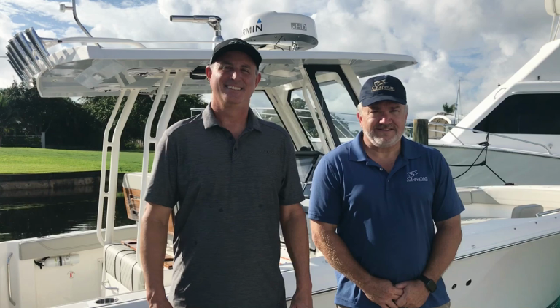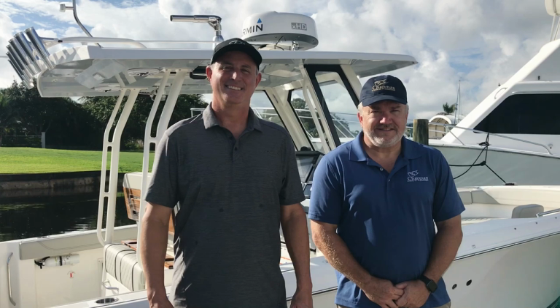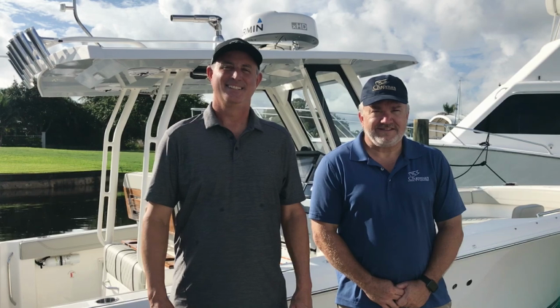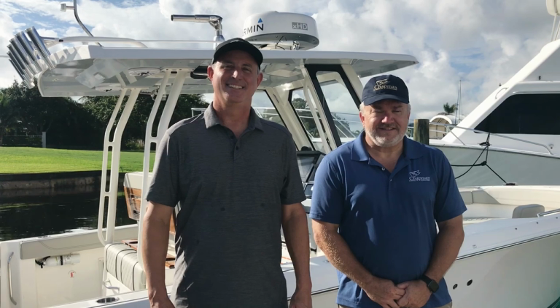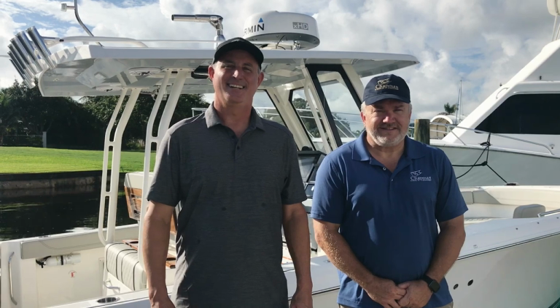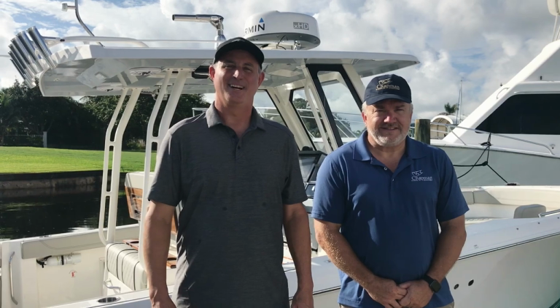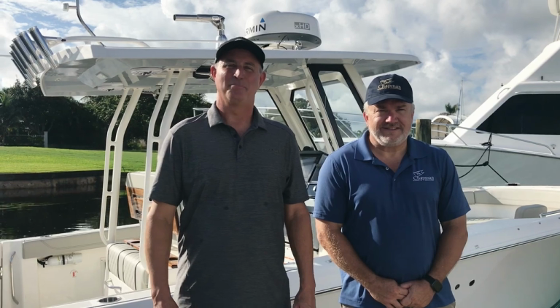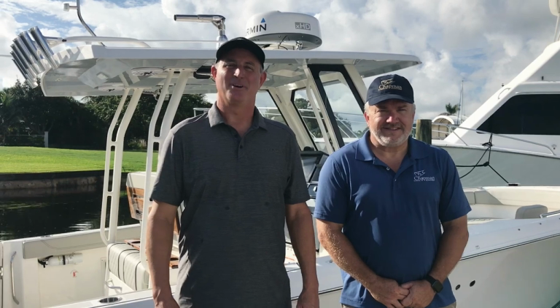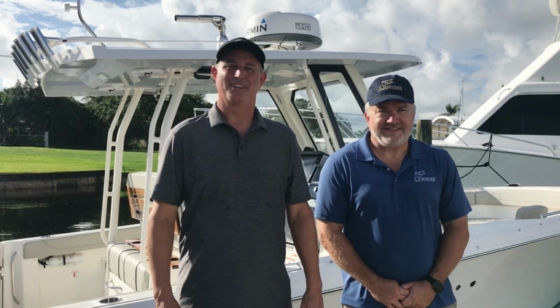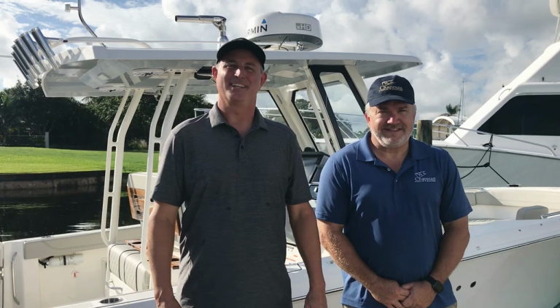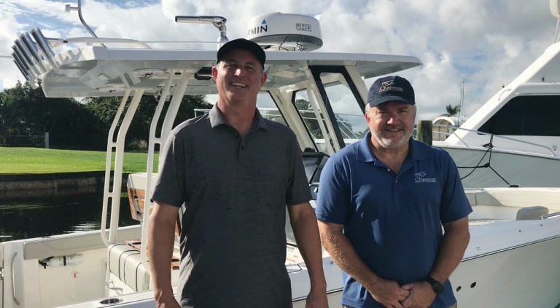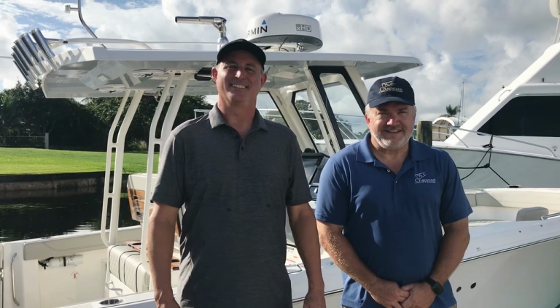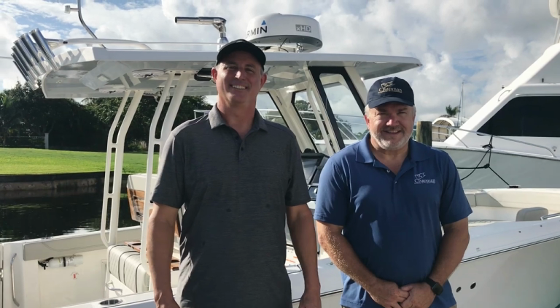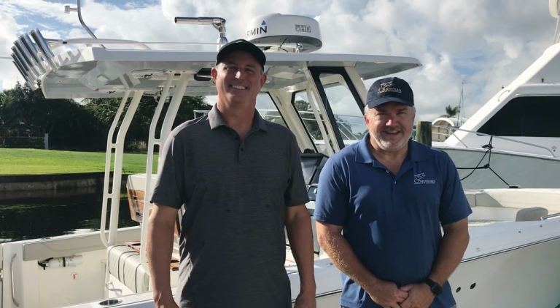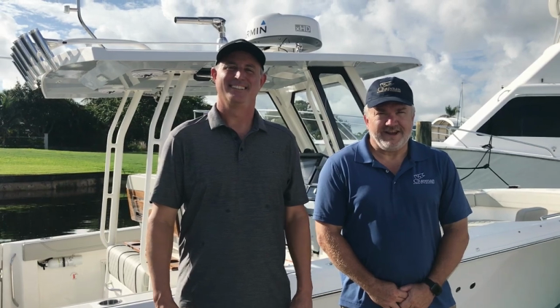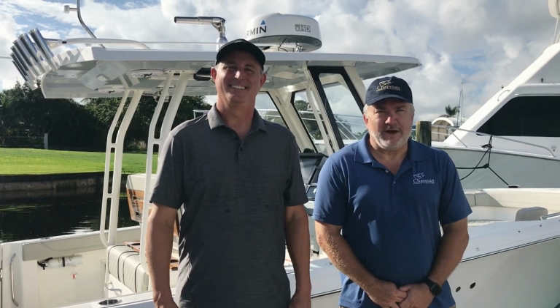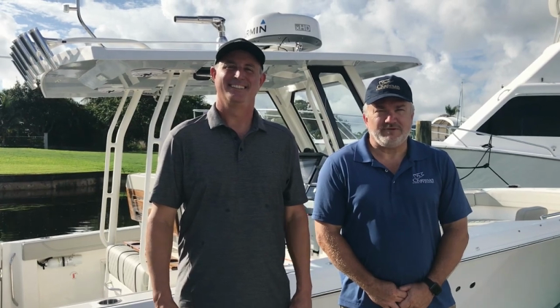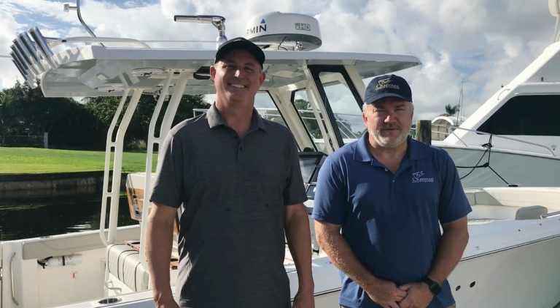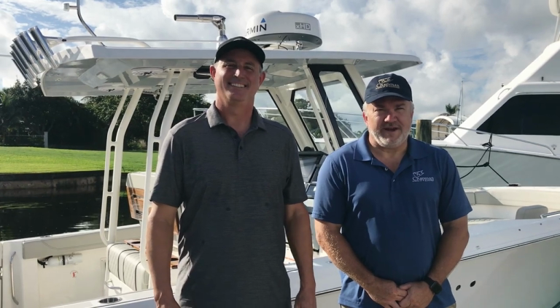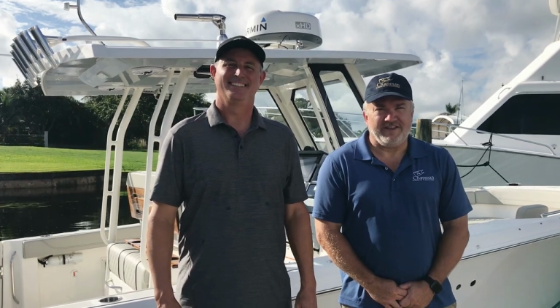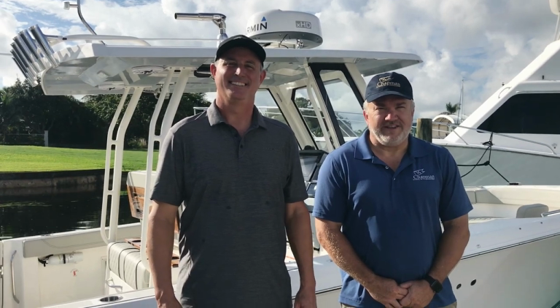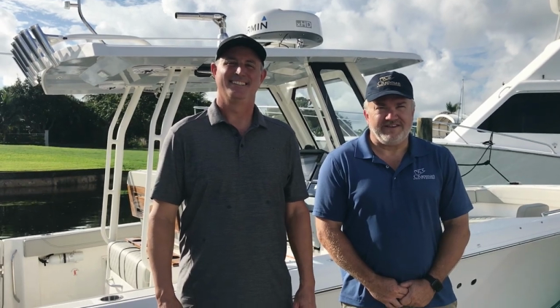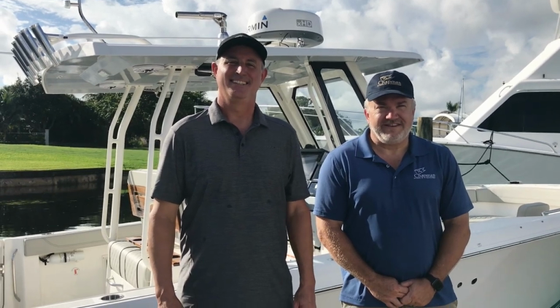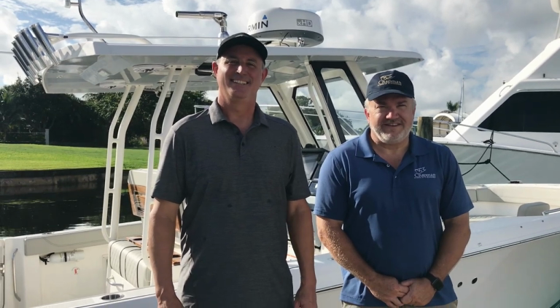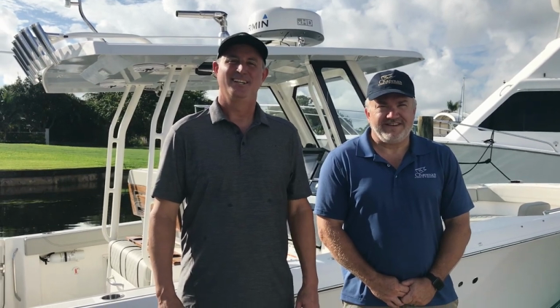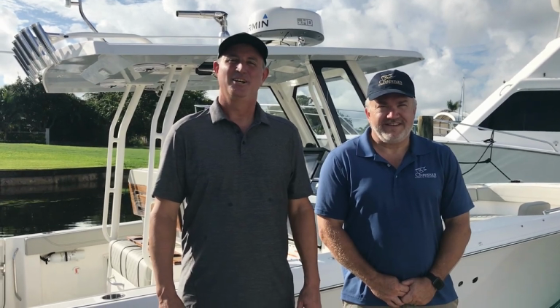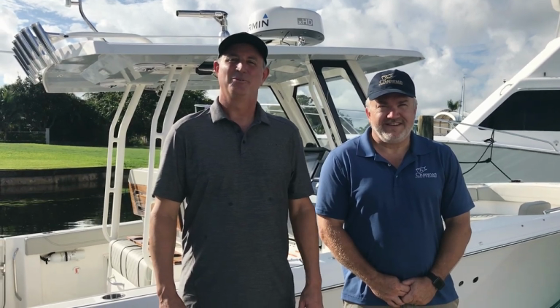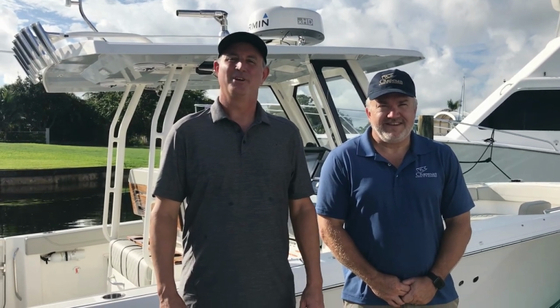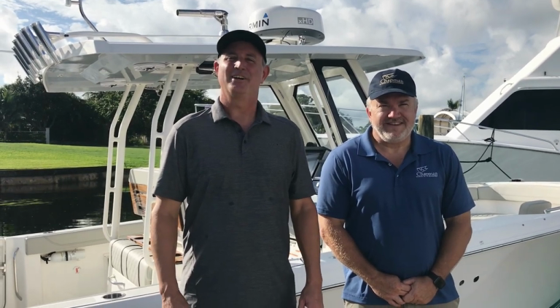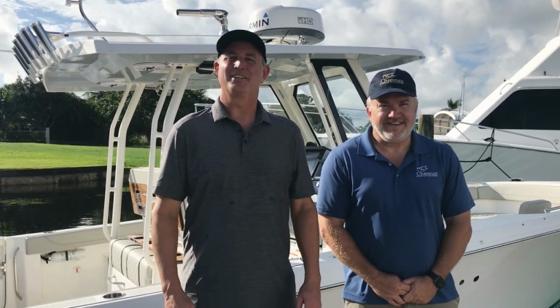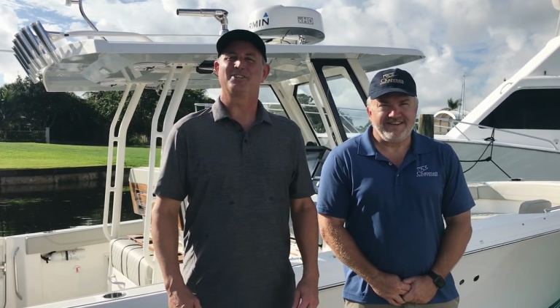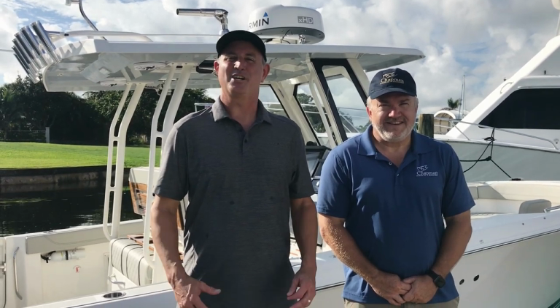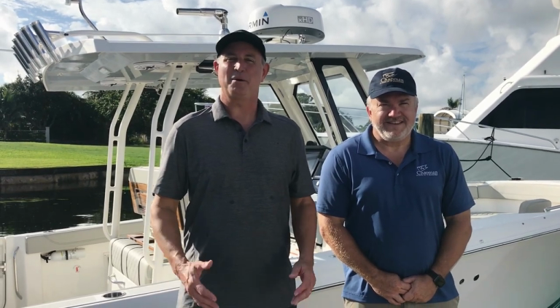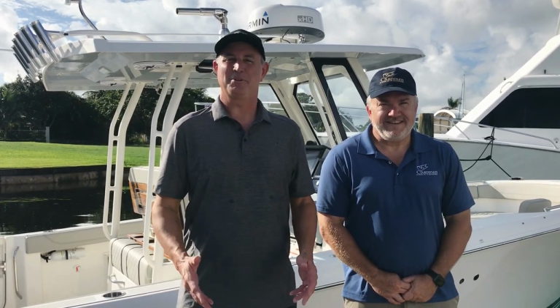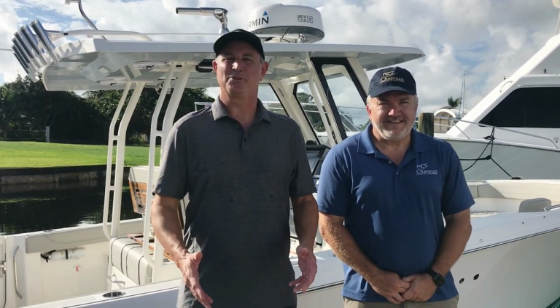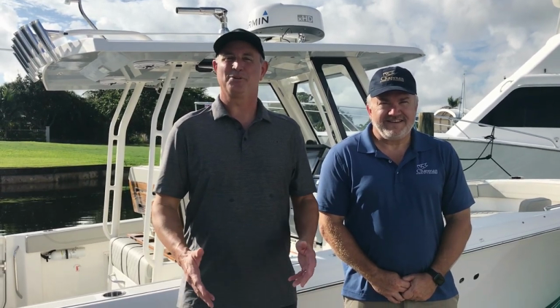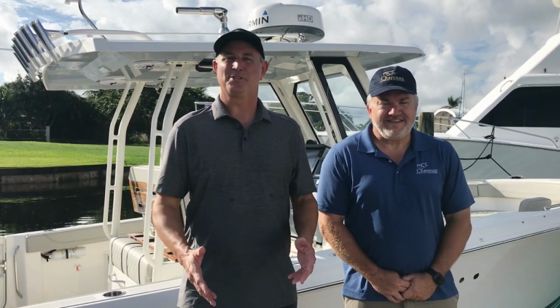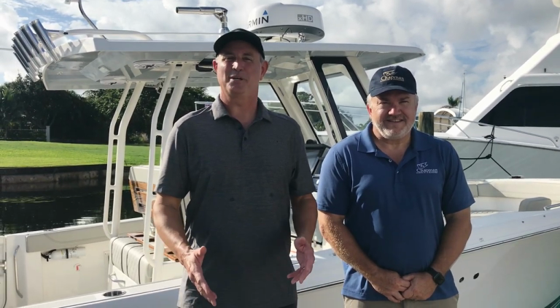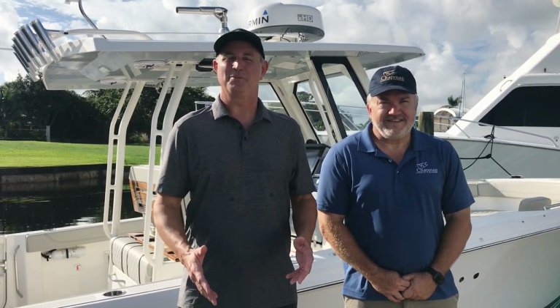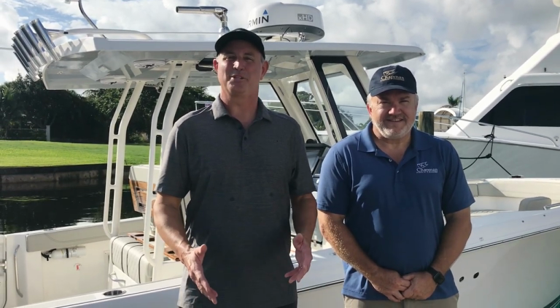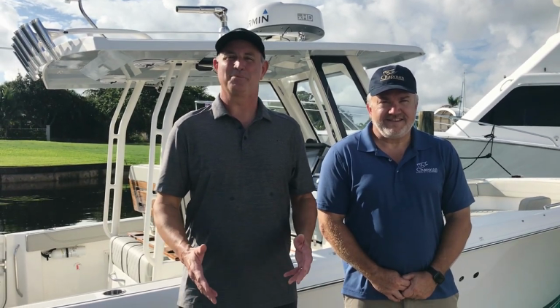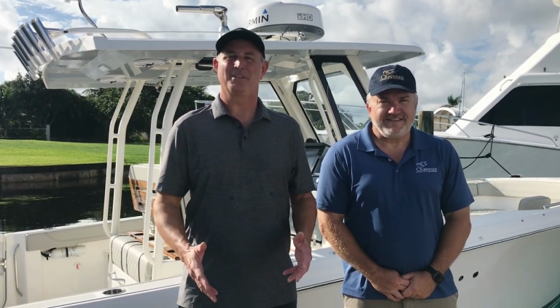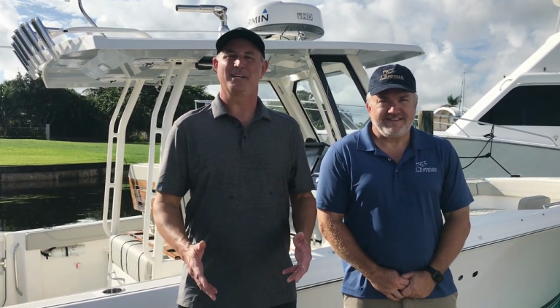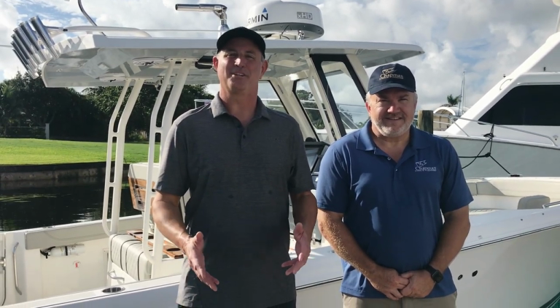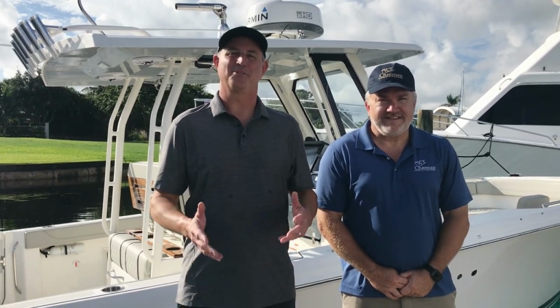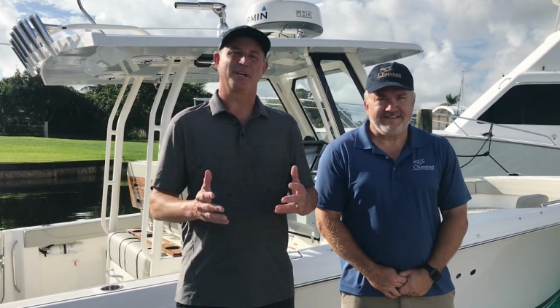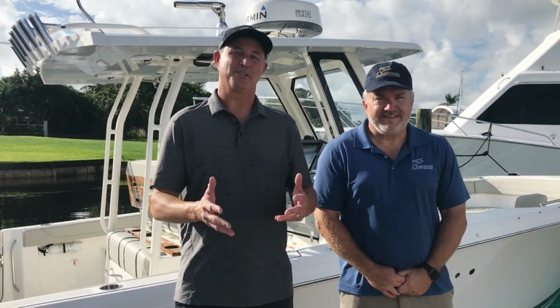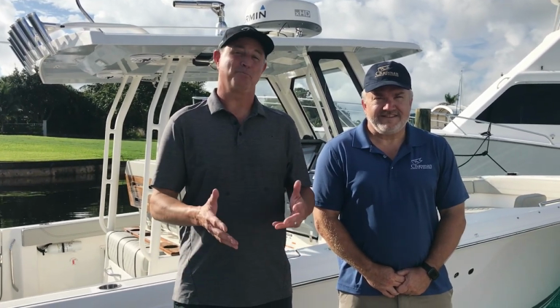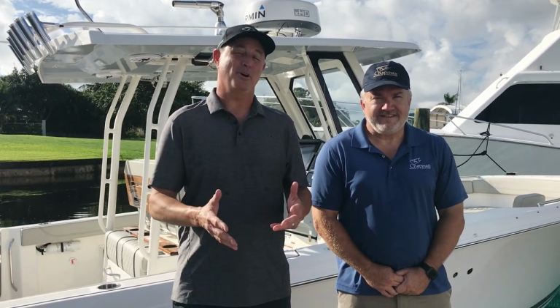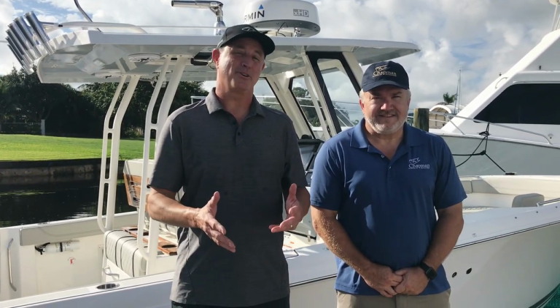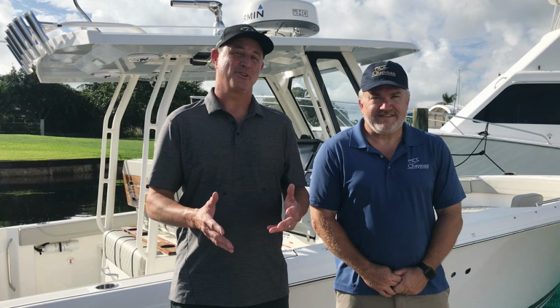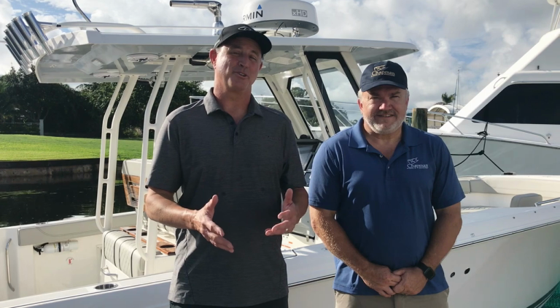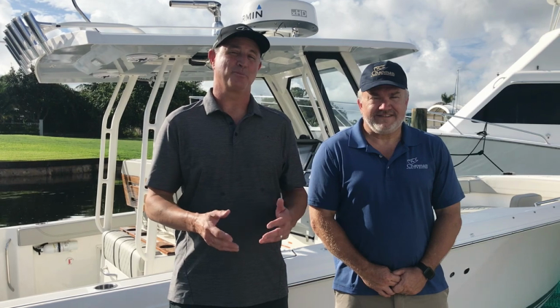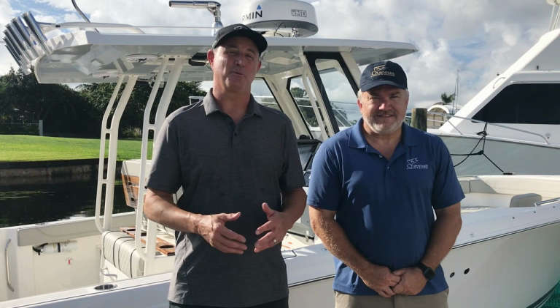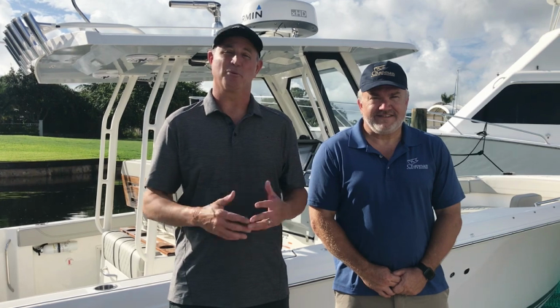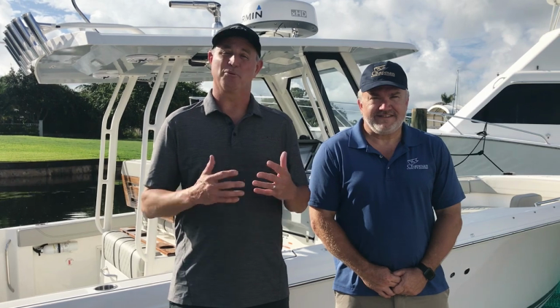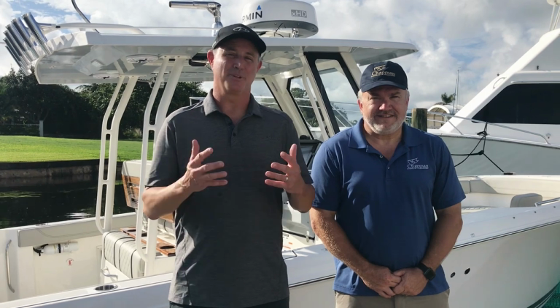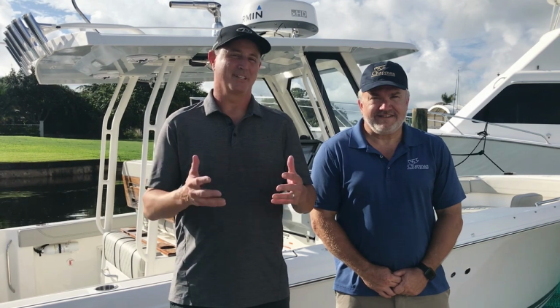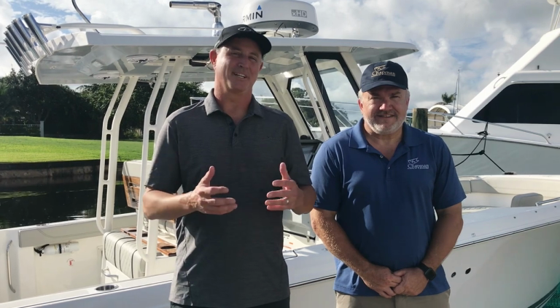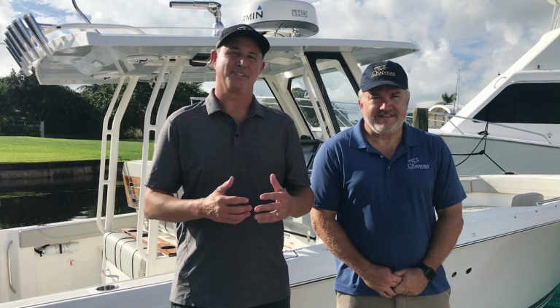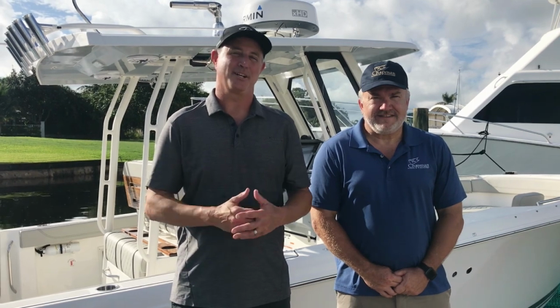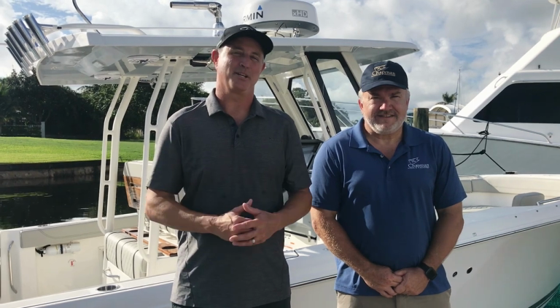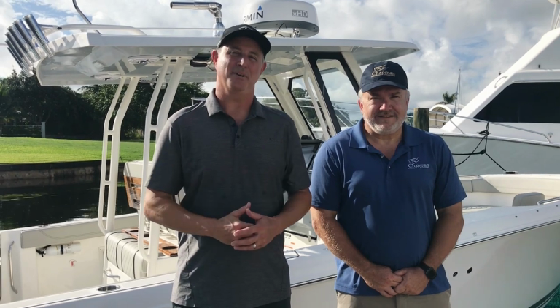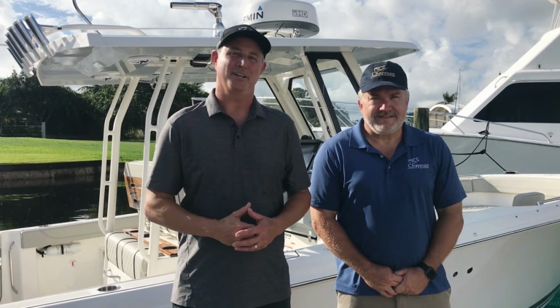Hi, I'm Mark Taekler. And I'm Jim Allen. We're here at the Chapman School of Seamanship today to announce a partnership that we're really excited about.